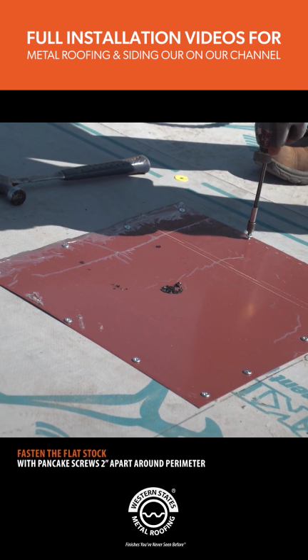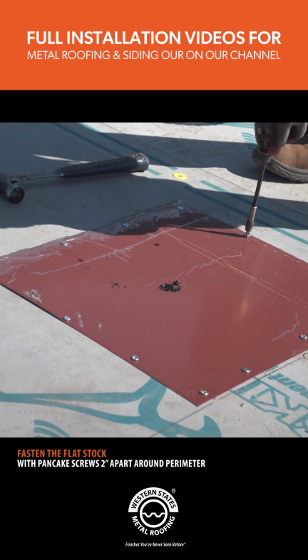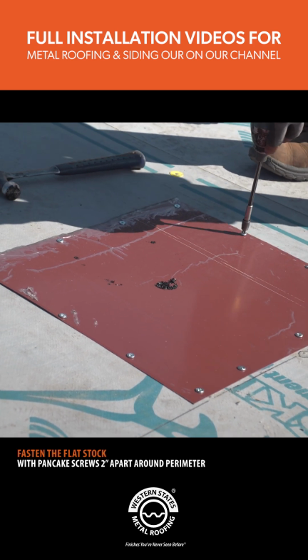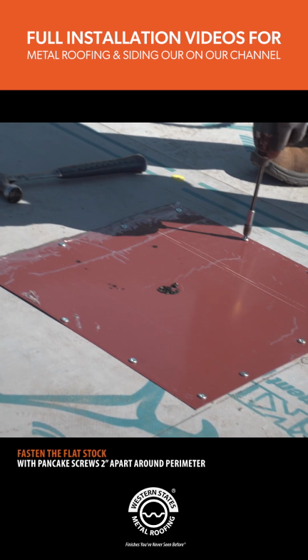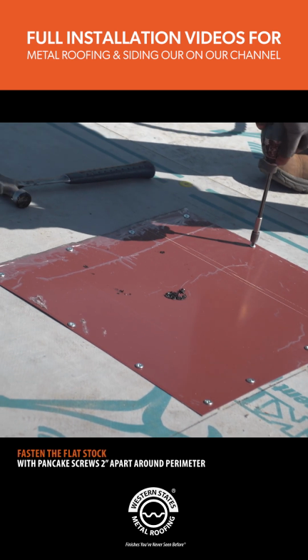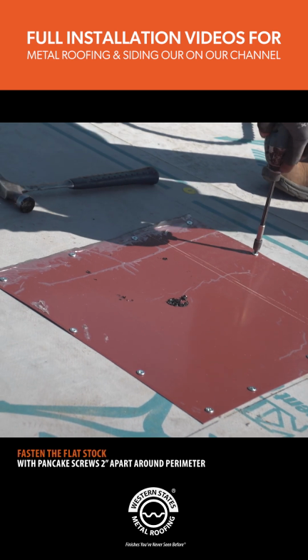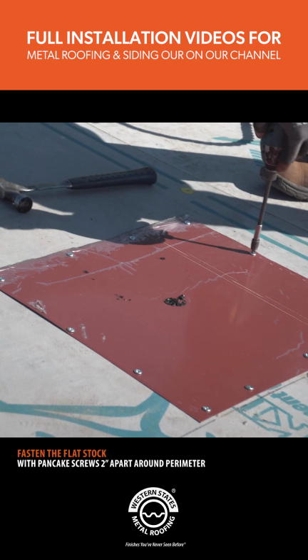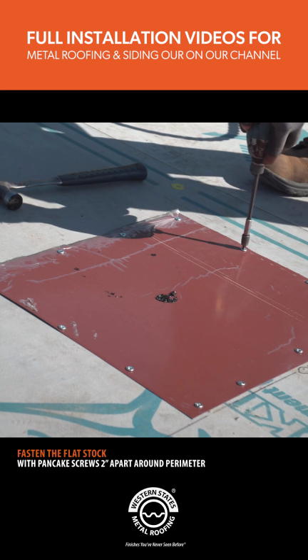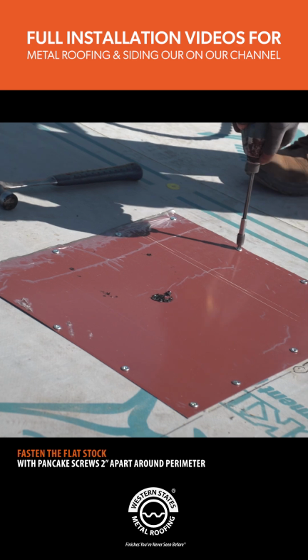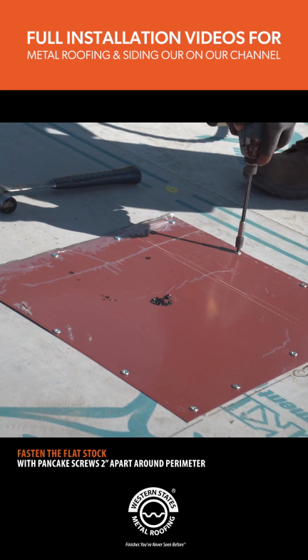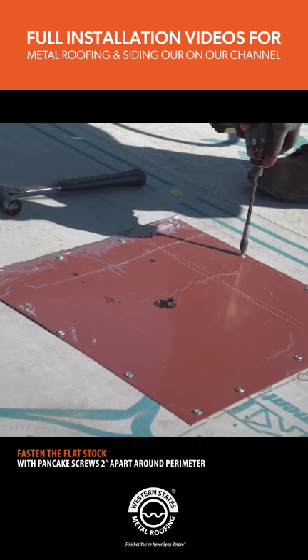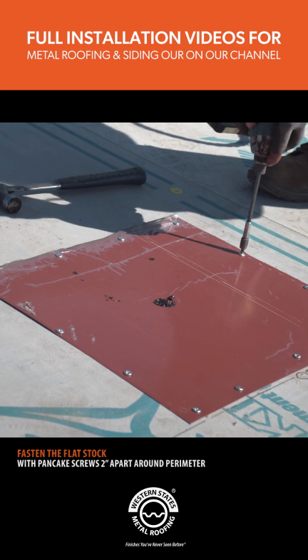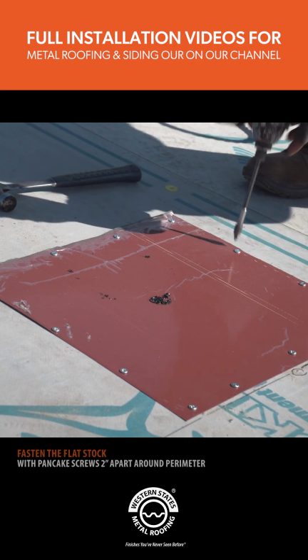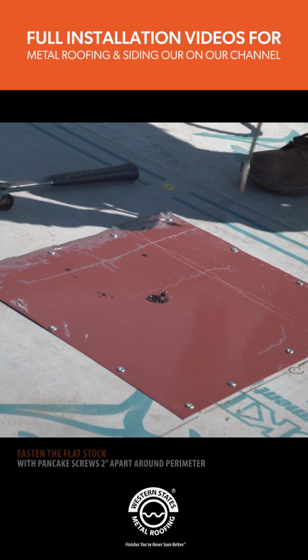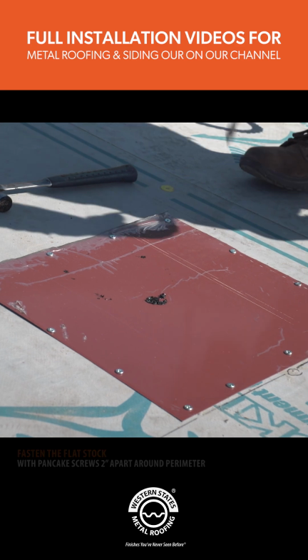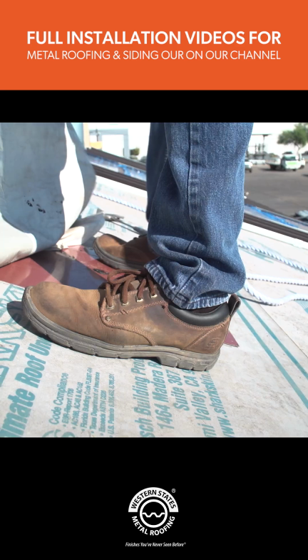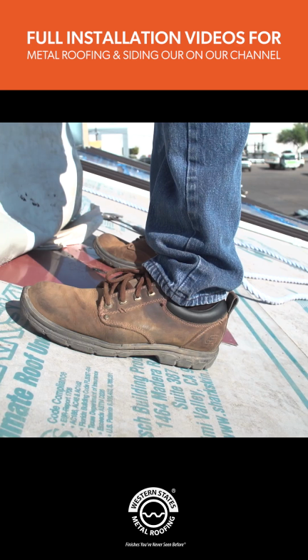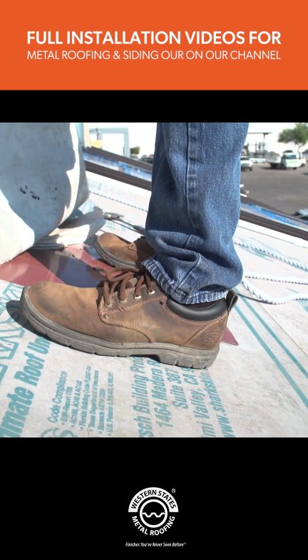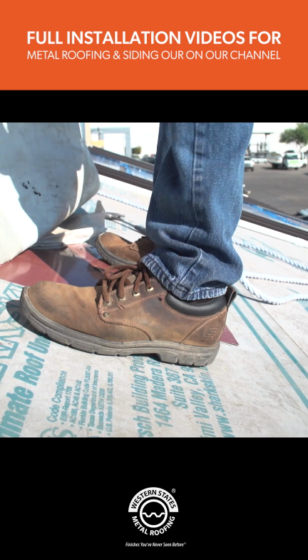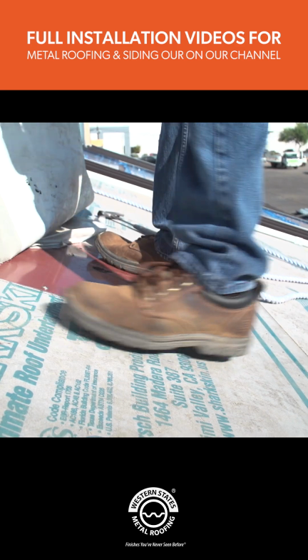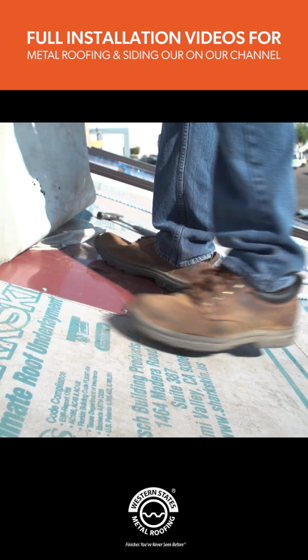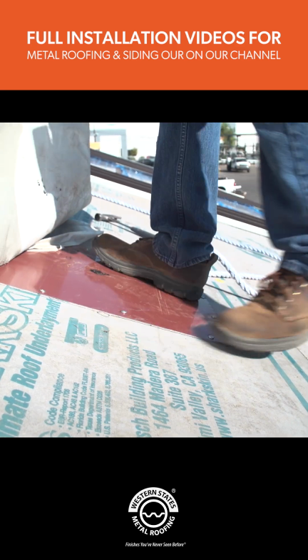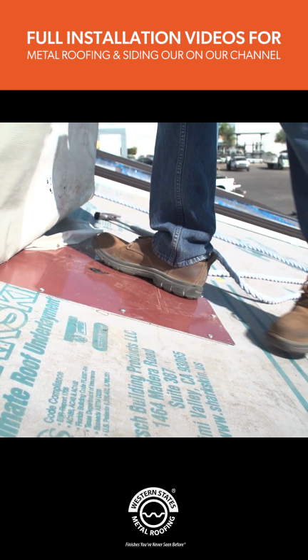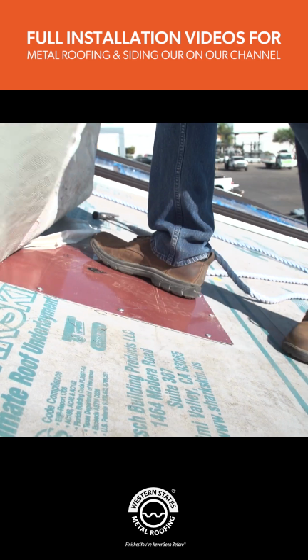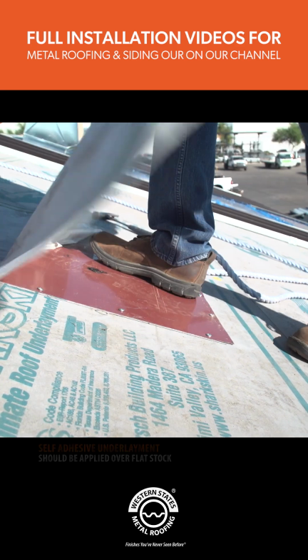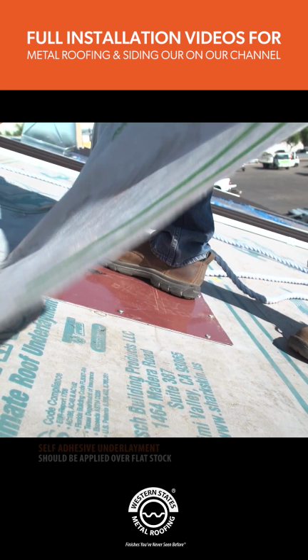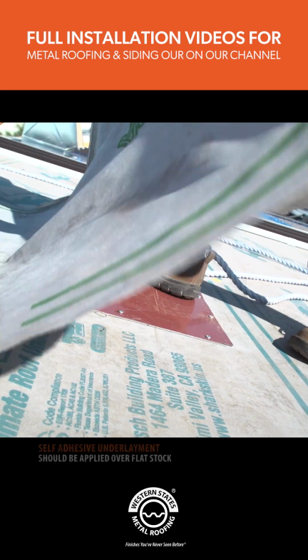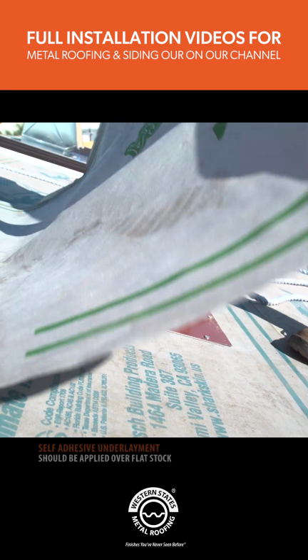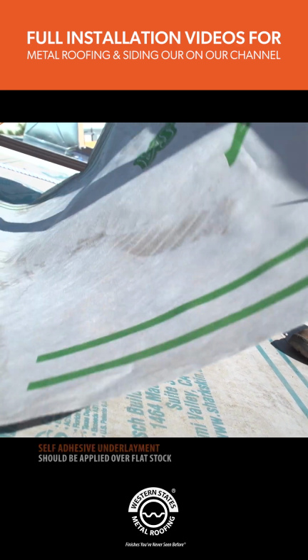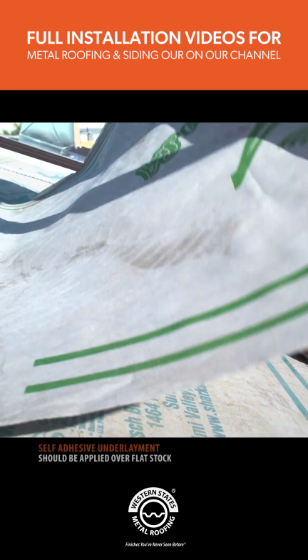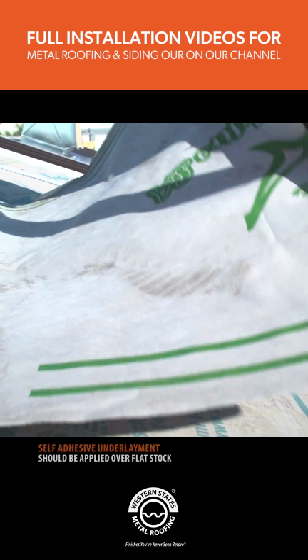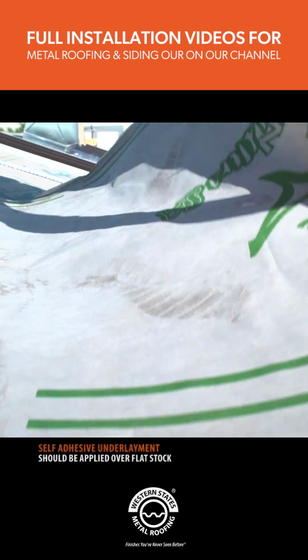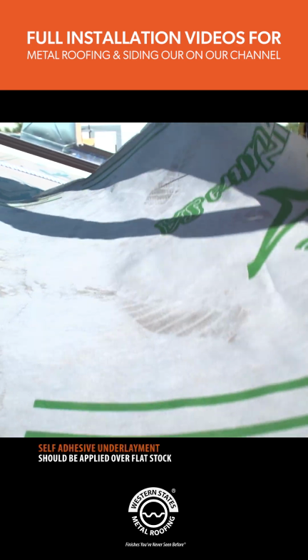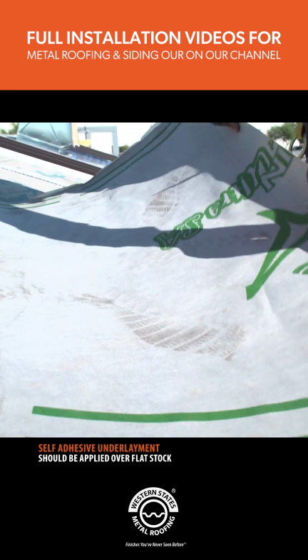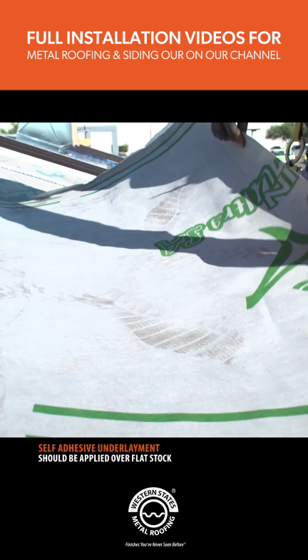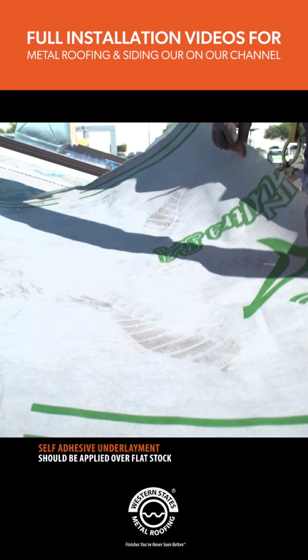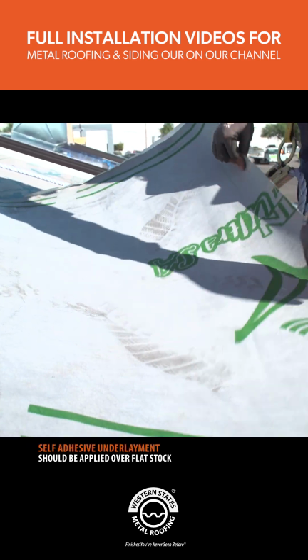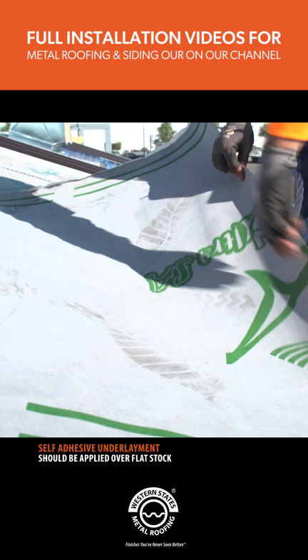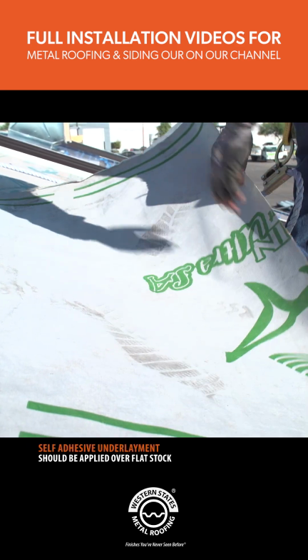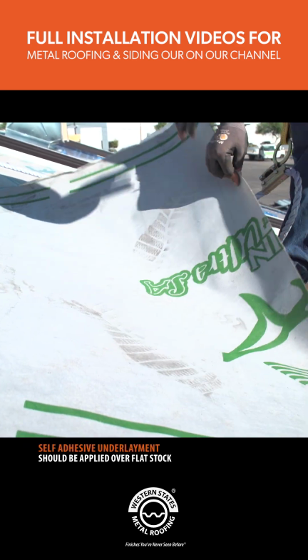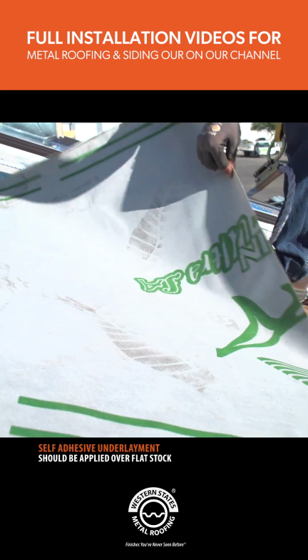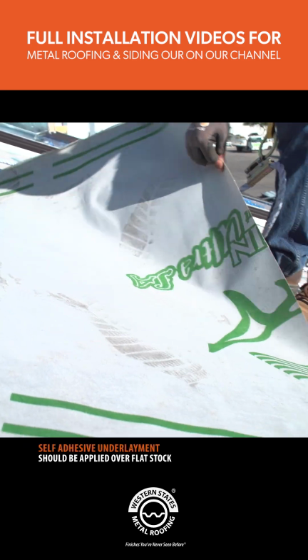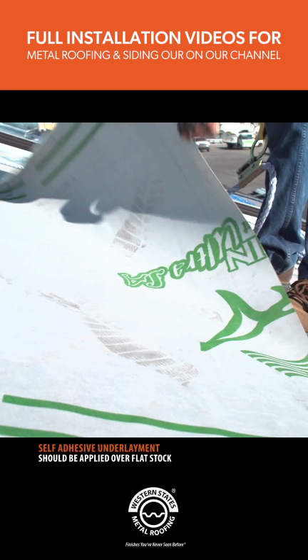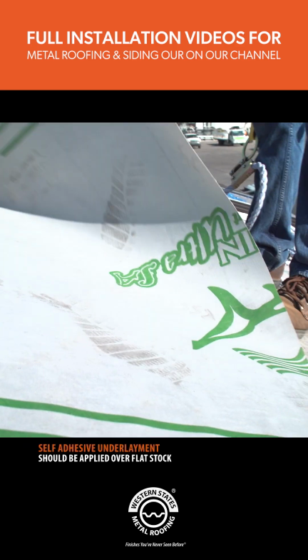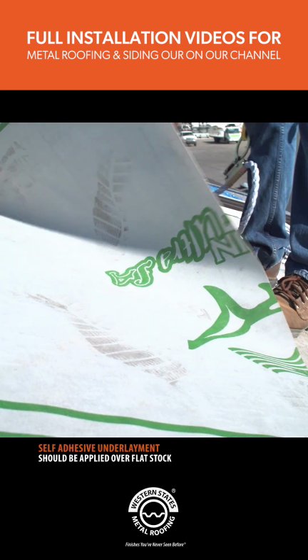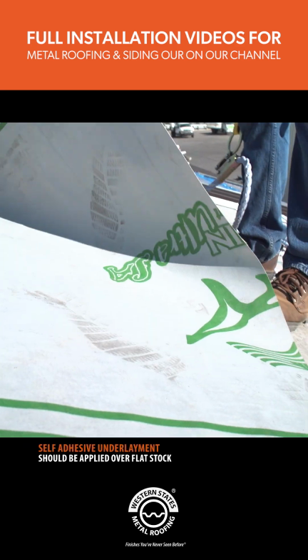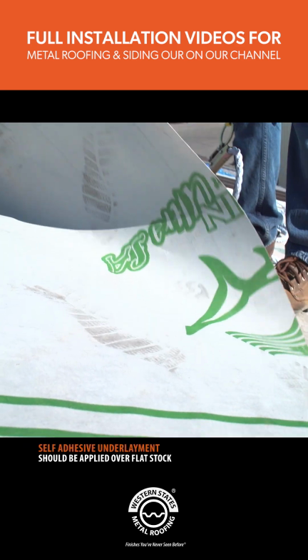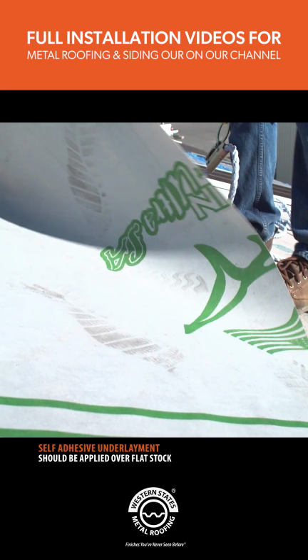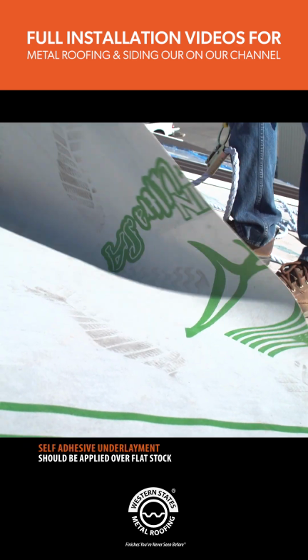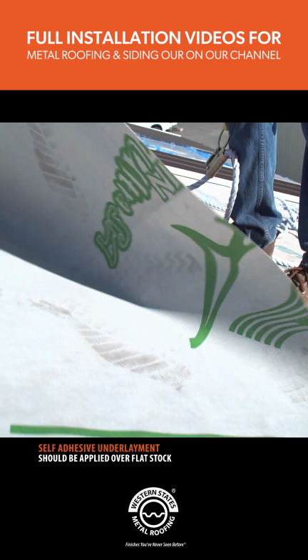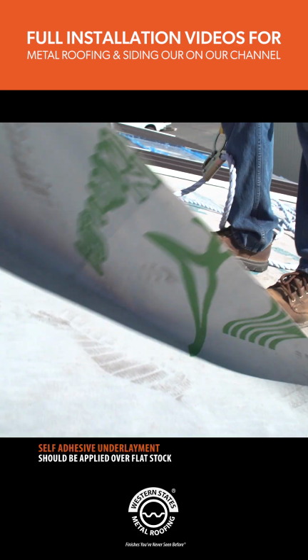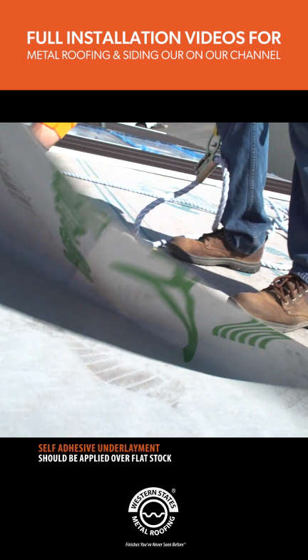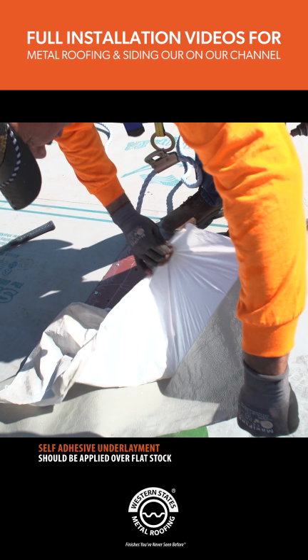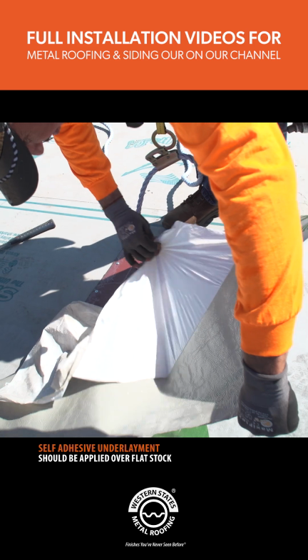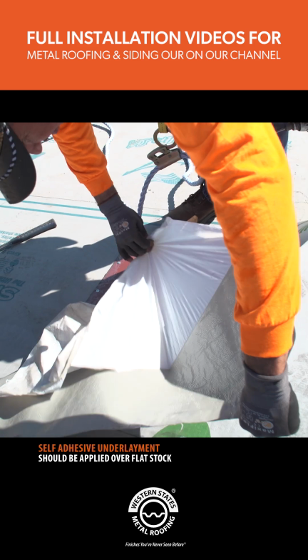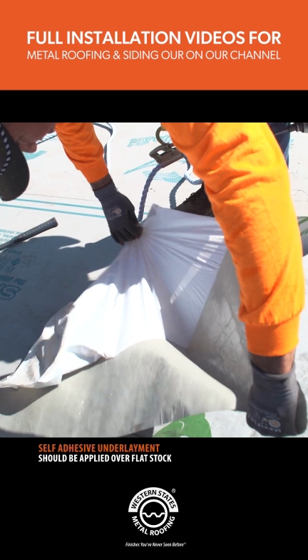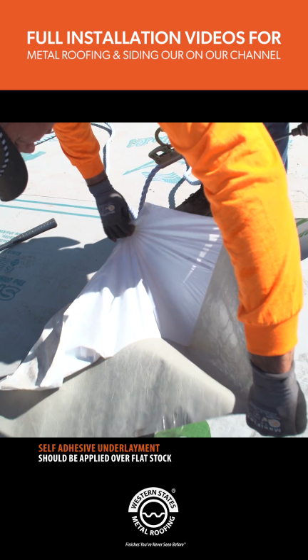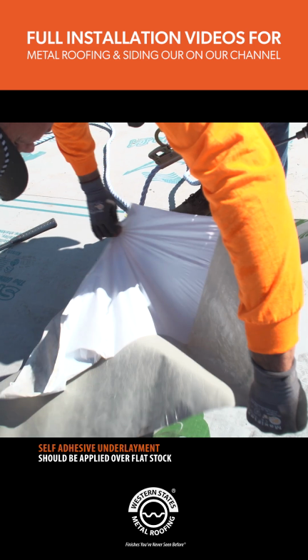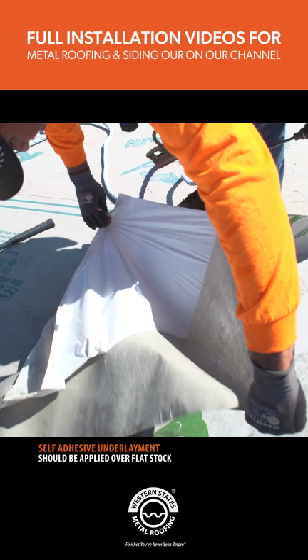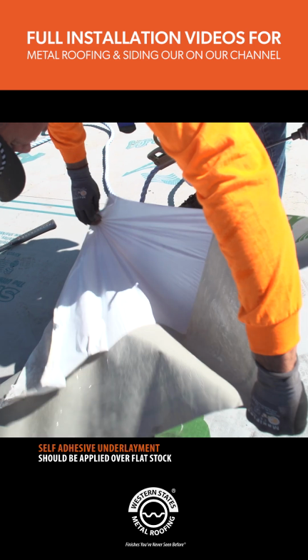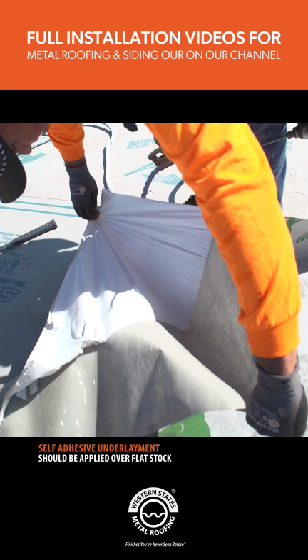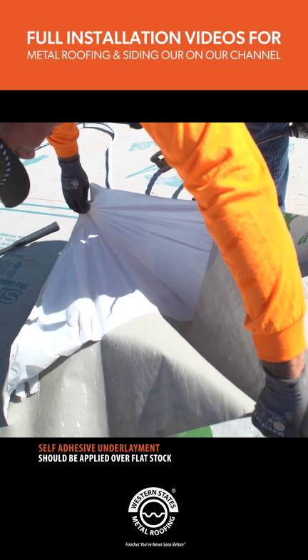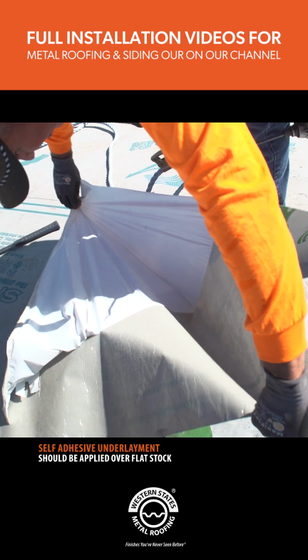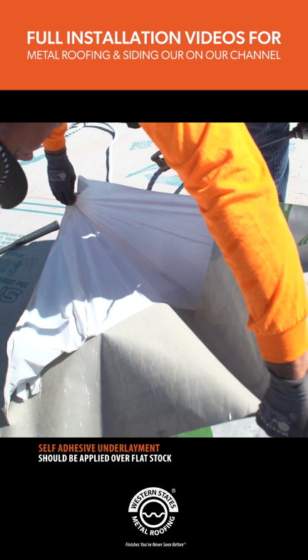Next, we sealed the flat stock with a 4 foot by 4 foot piece of sharkskin self-adhesive underlayment.